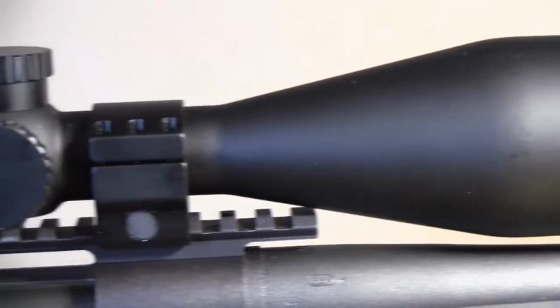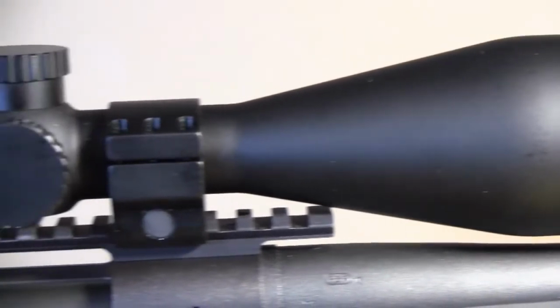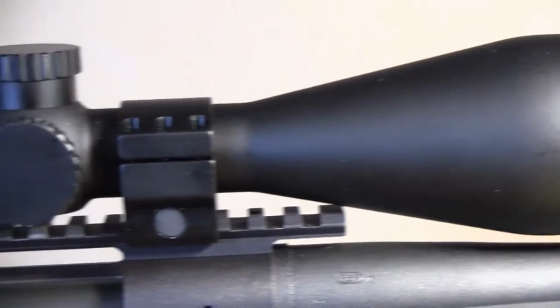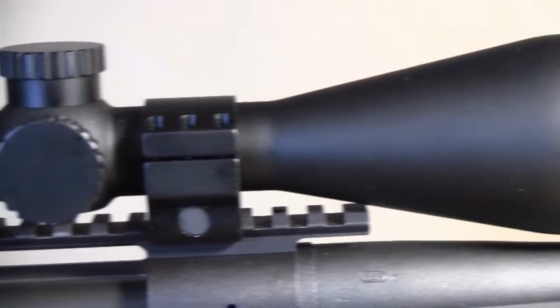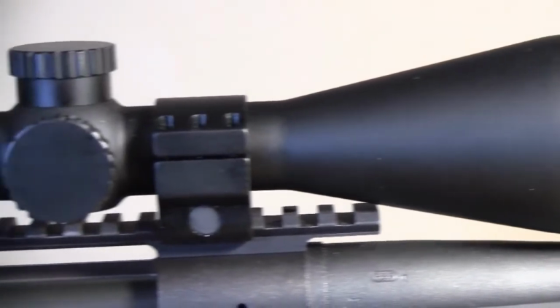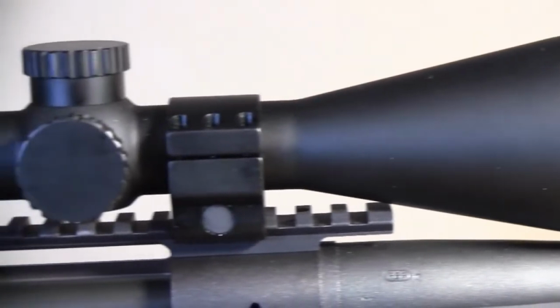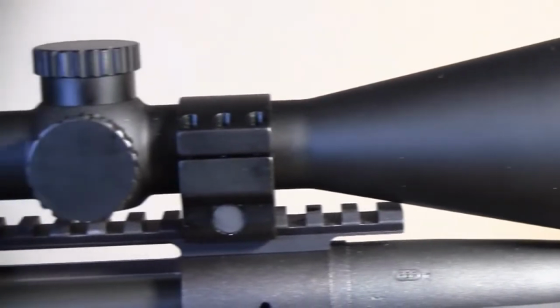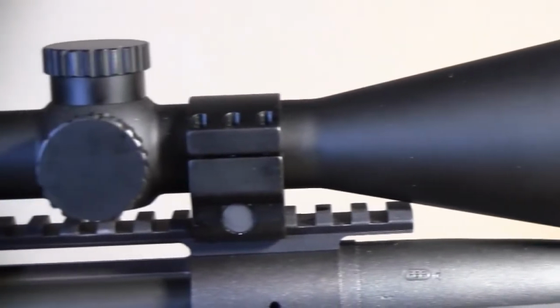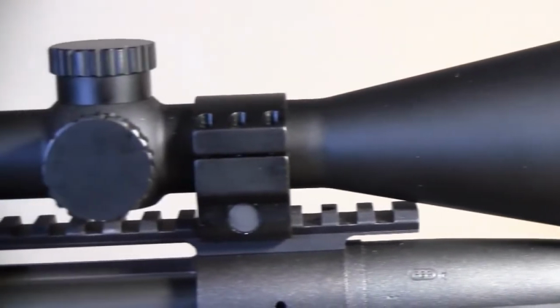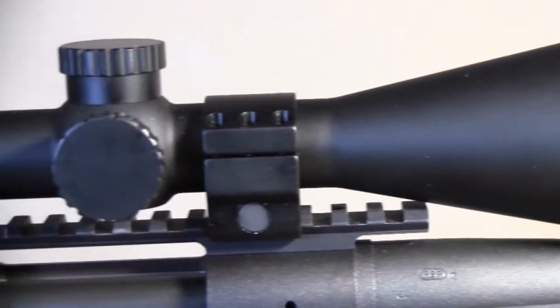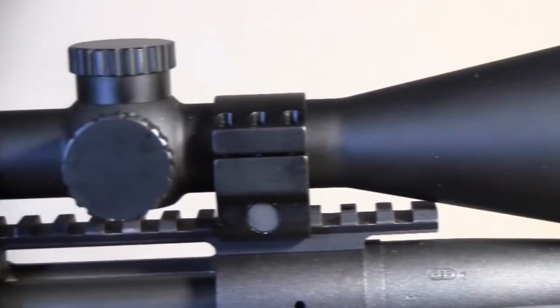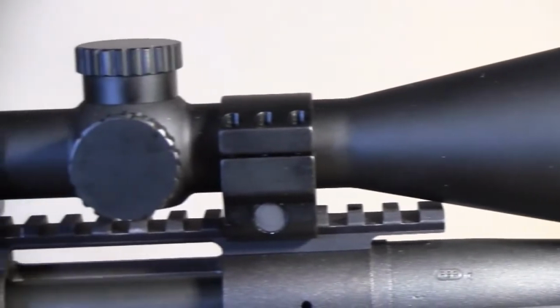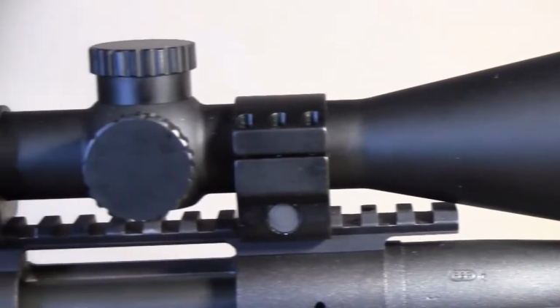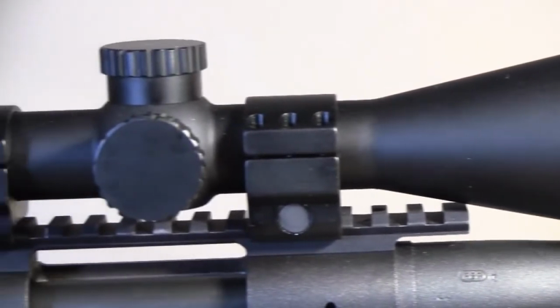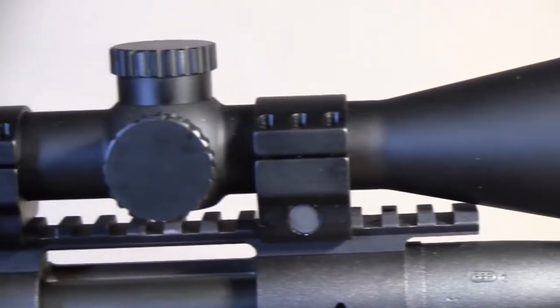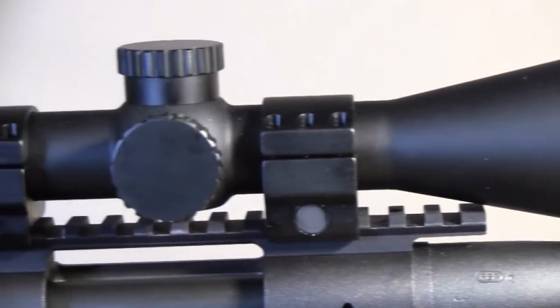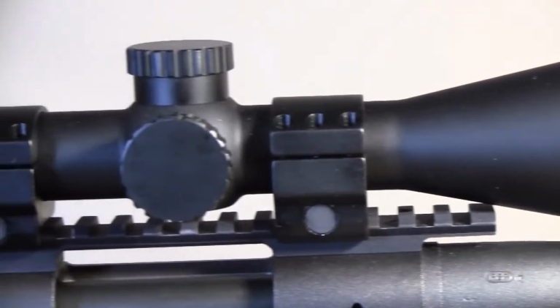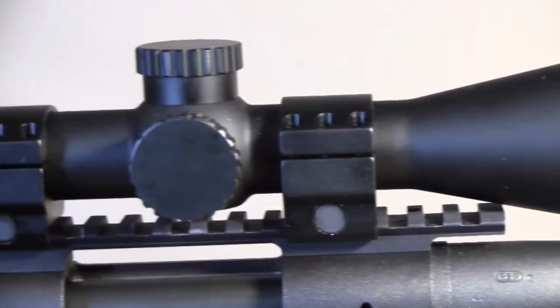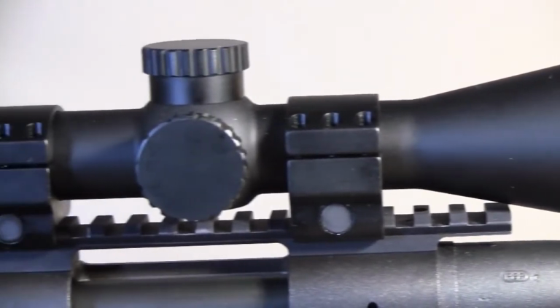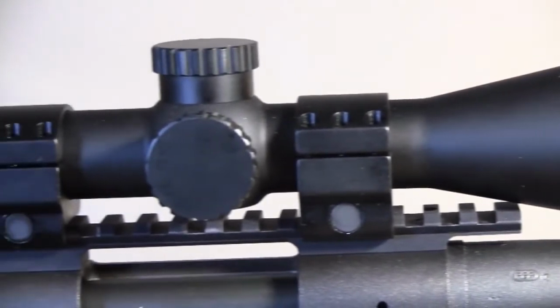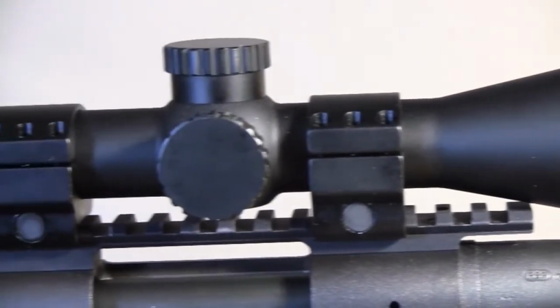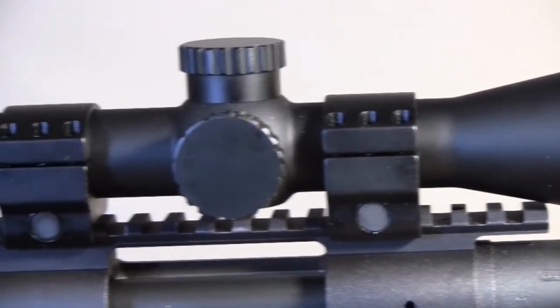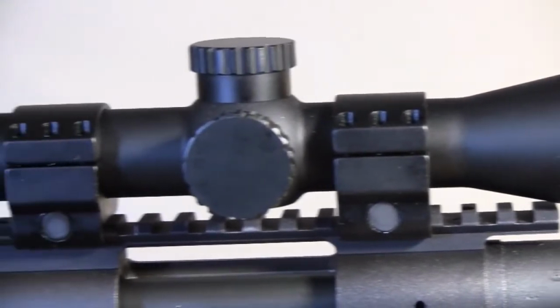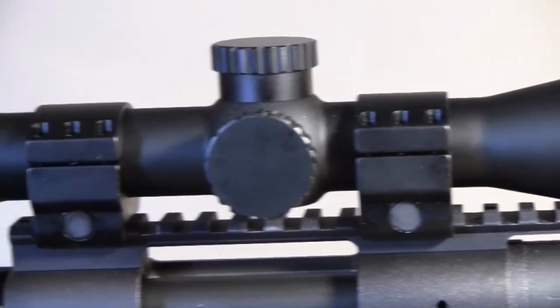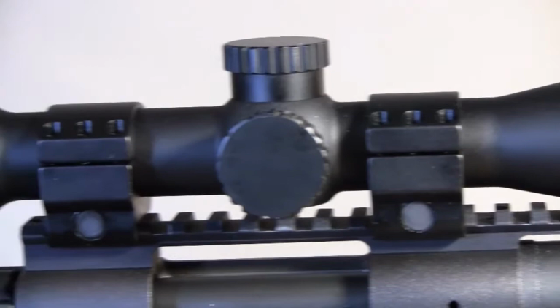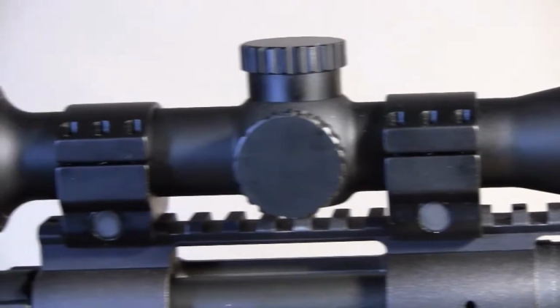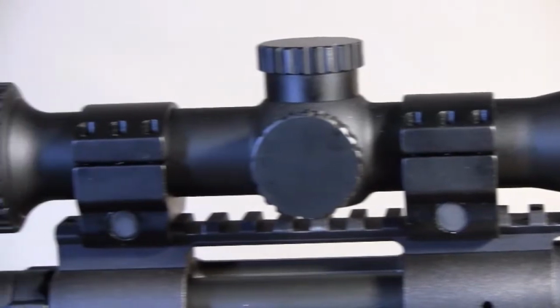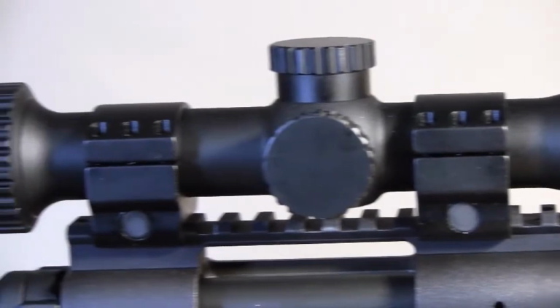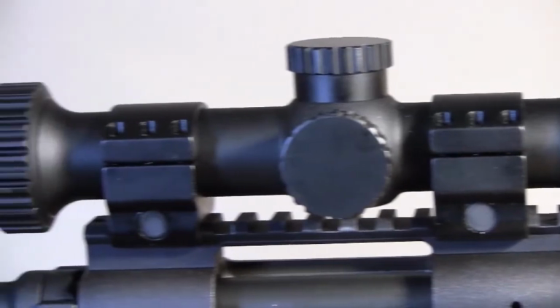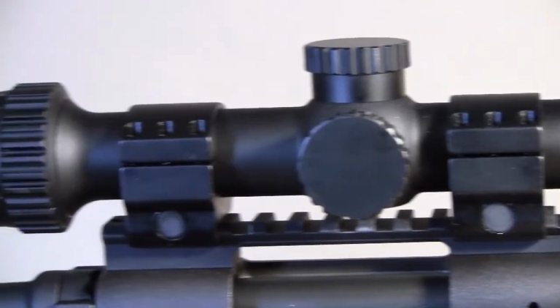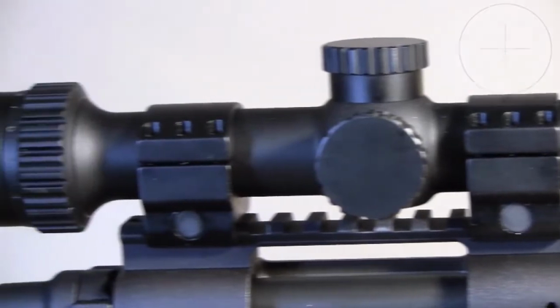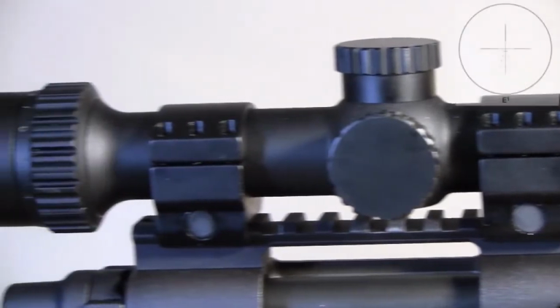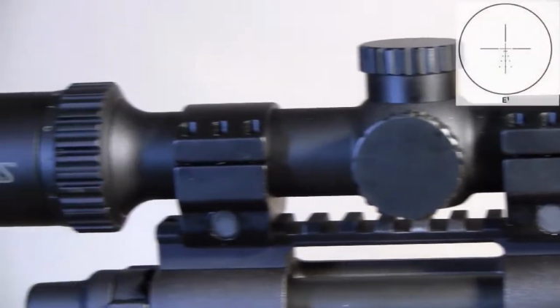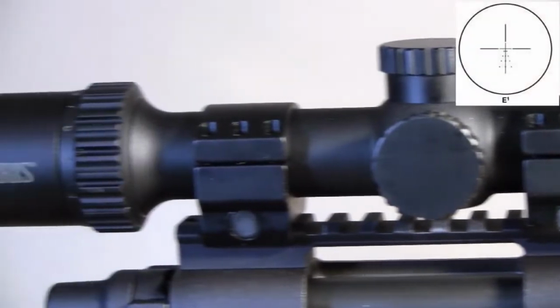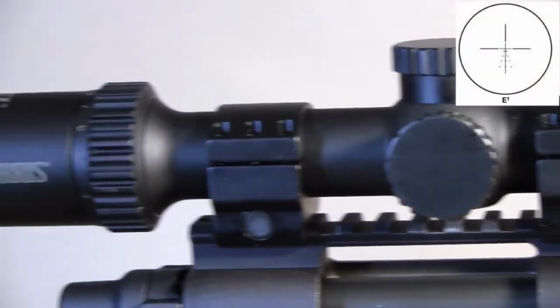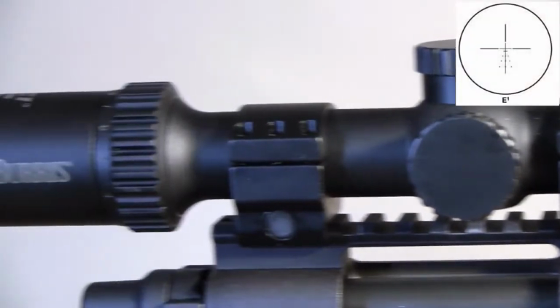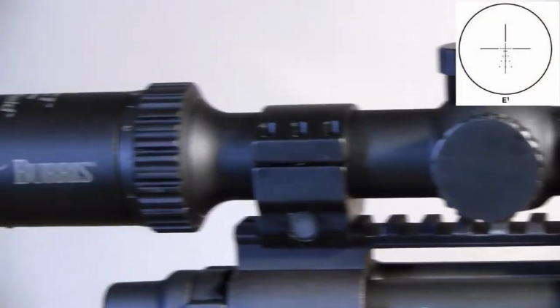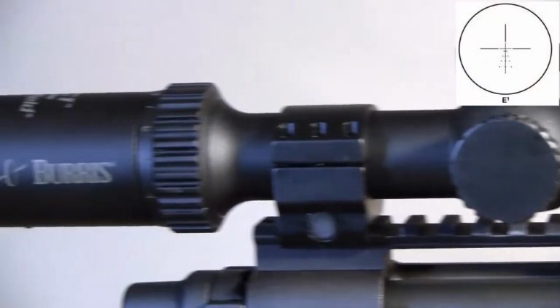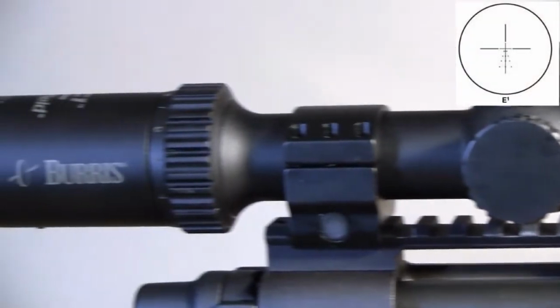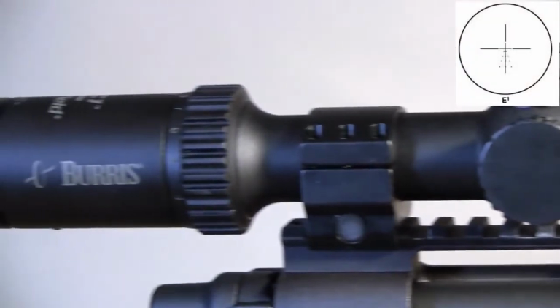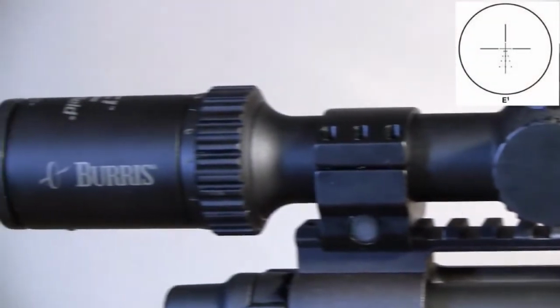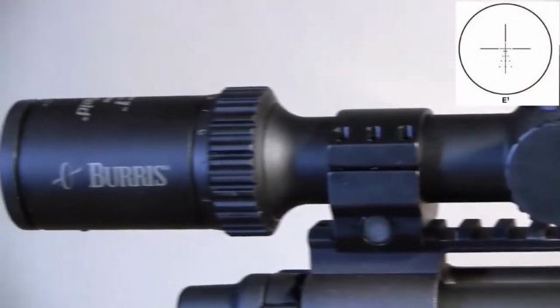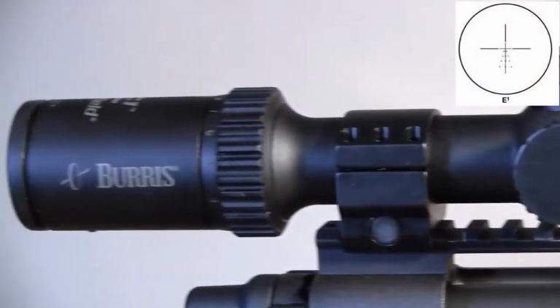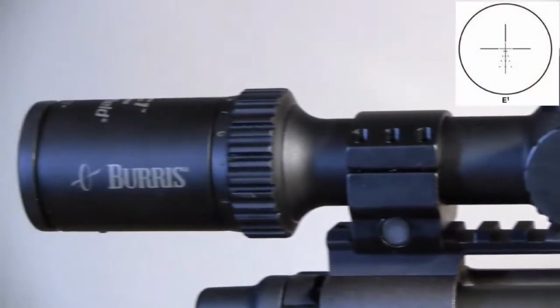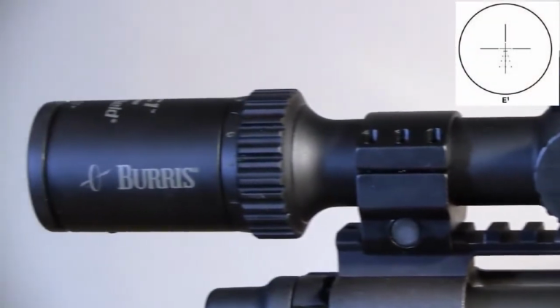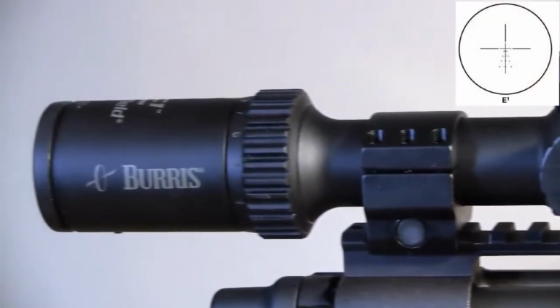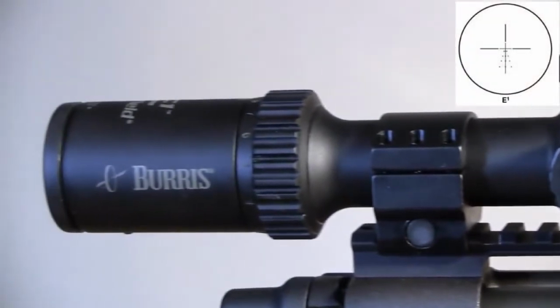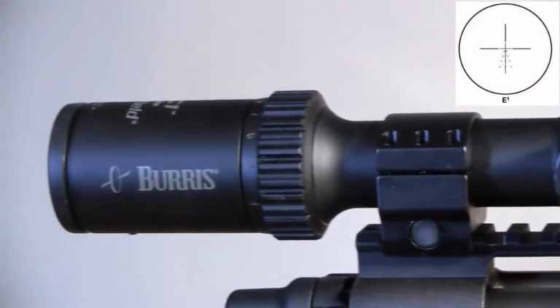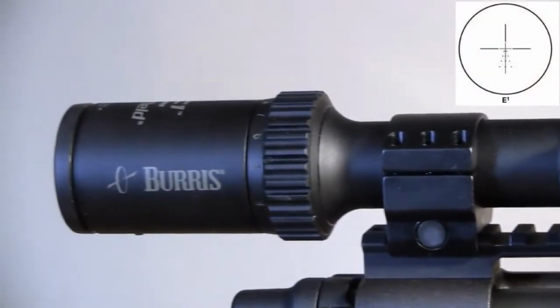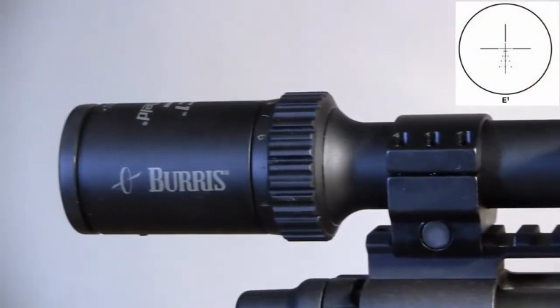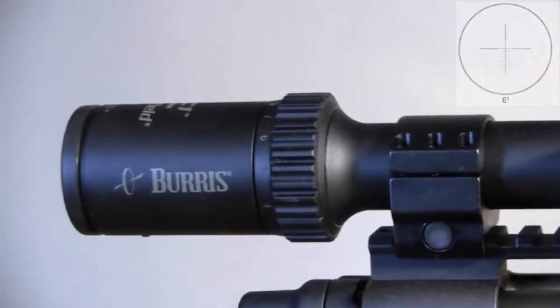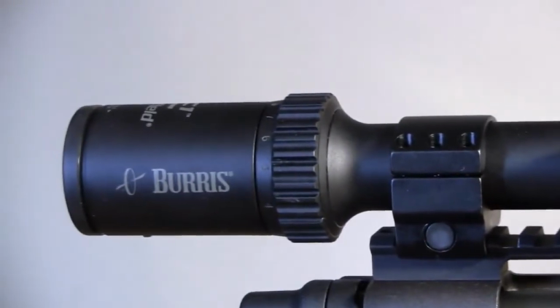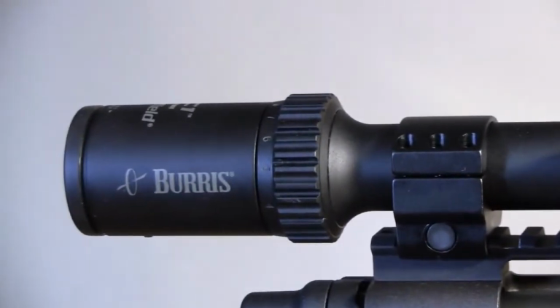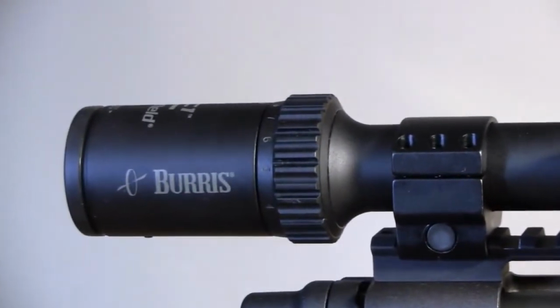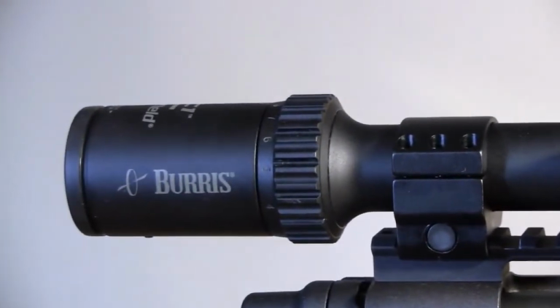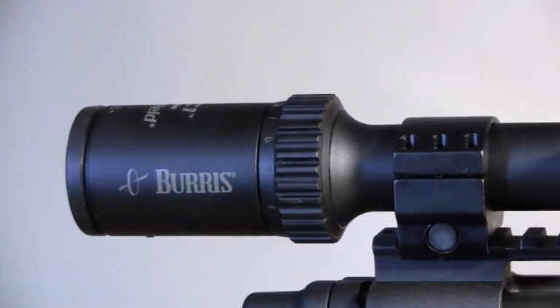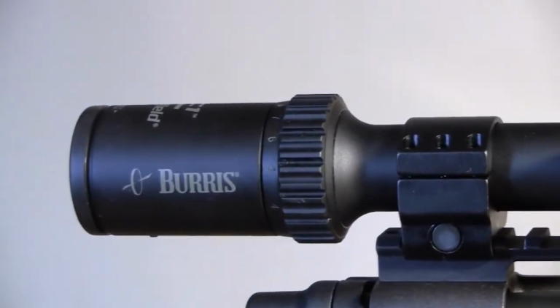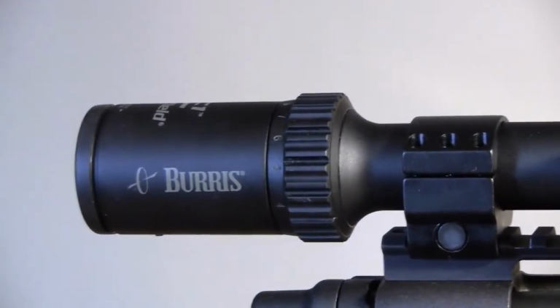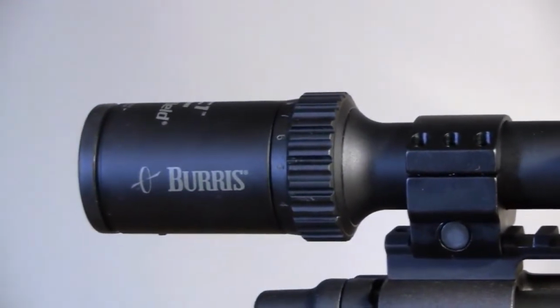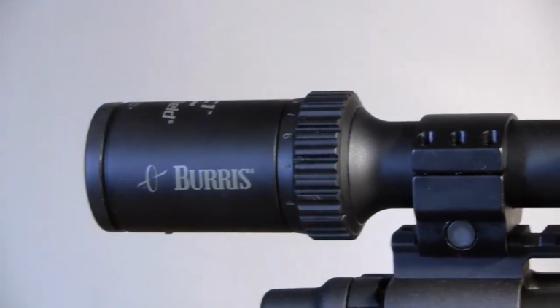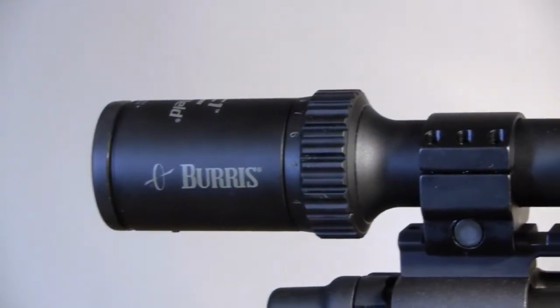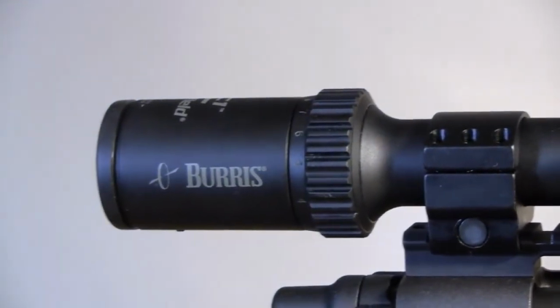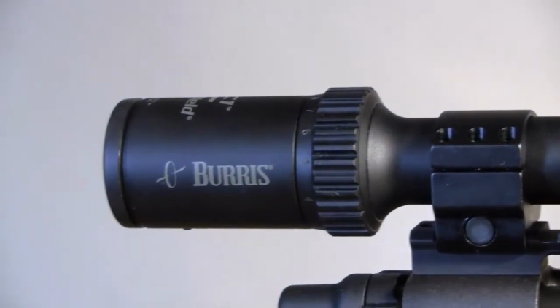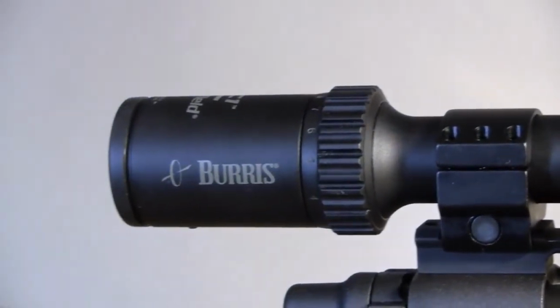For a mid-tier scope, it has some nice features like an etched ballistic plex reticle and target turrets.